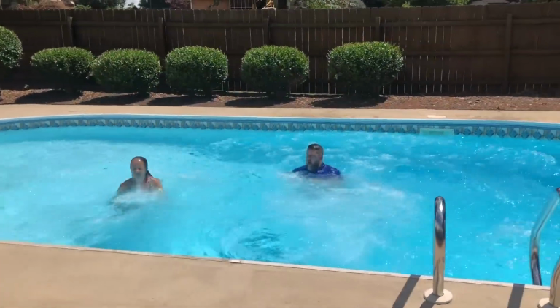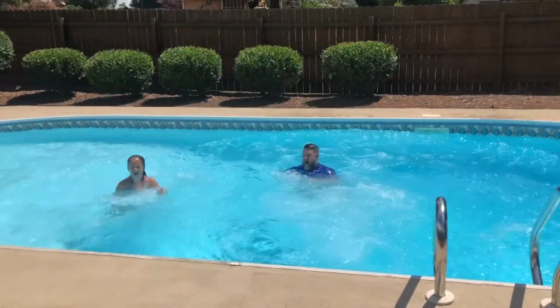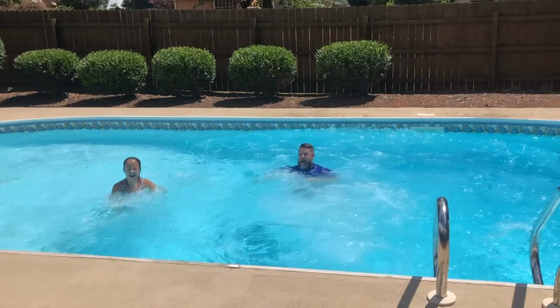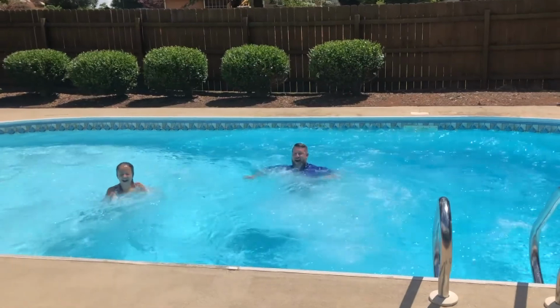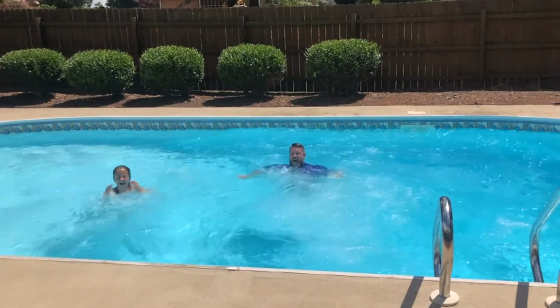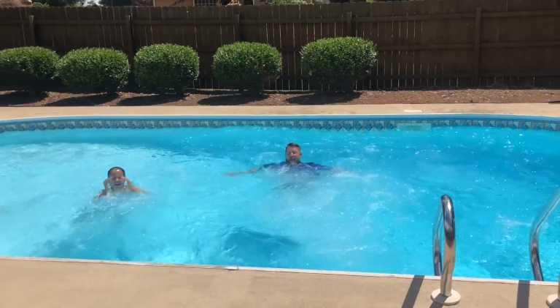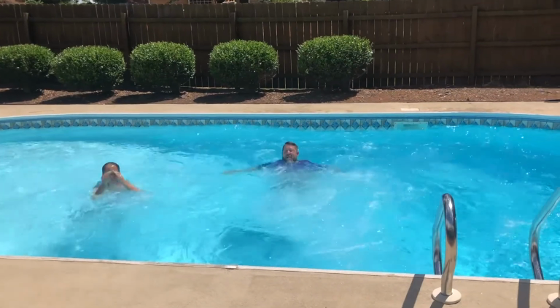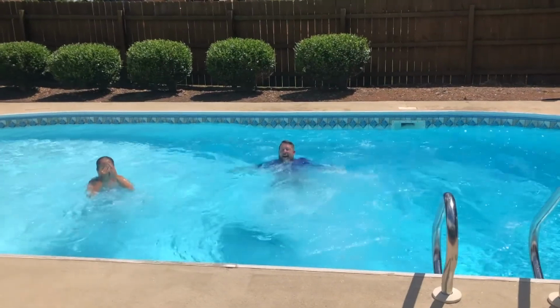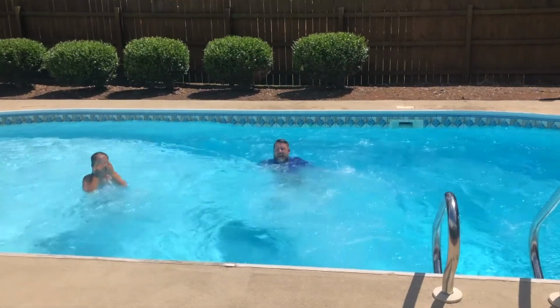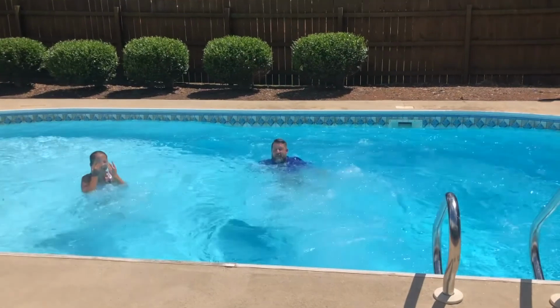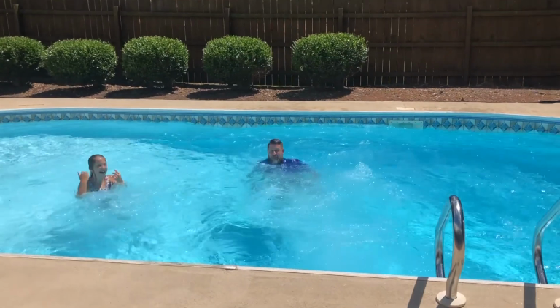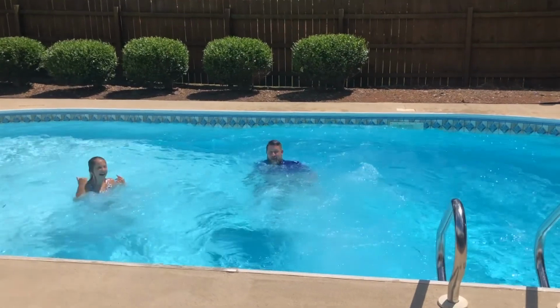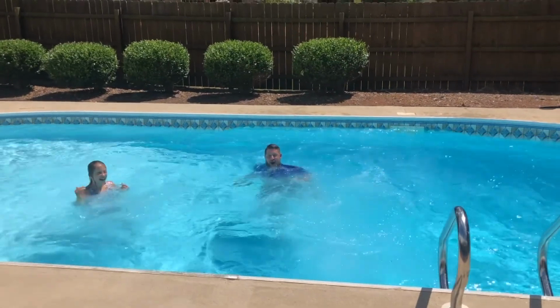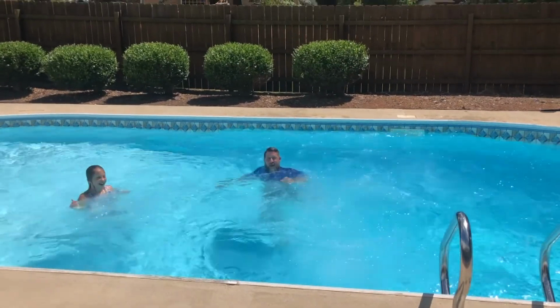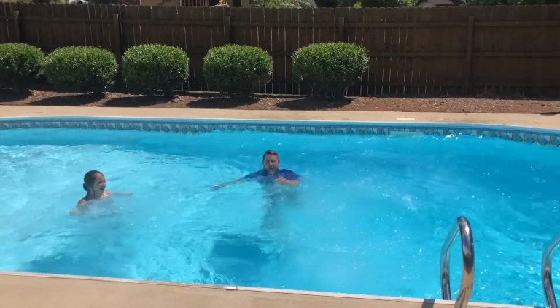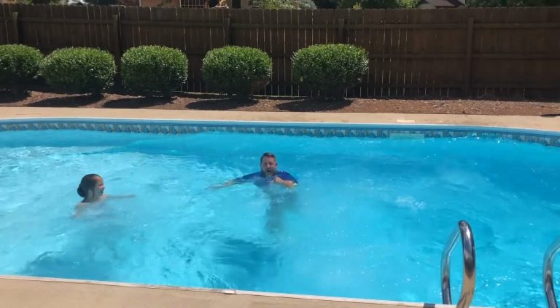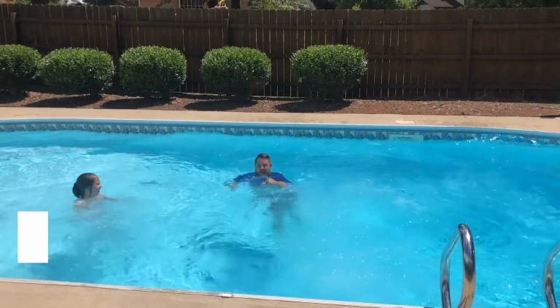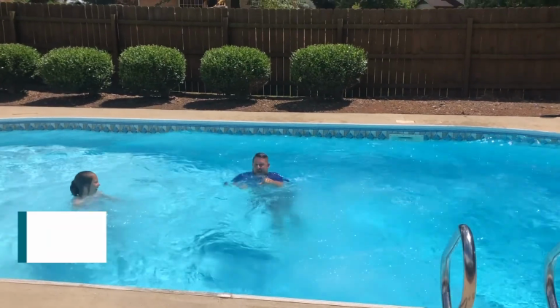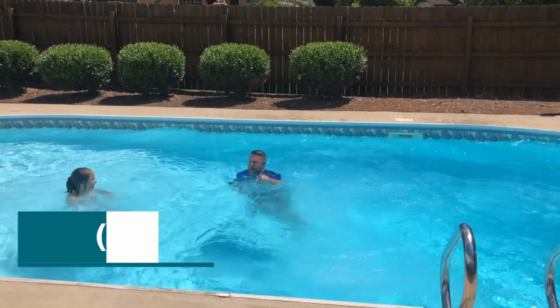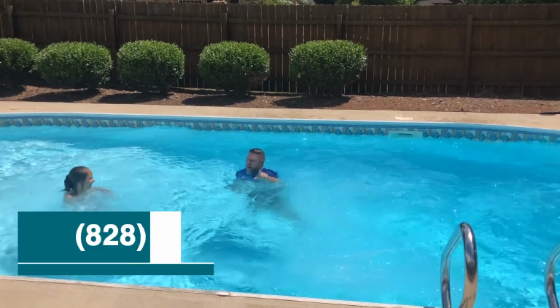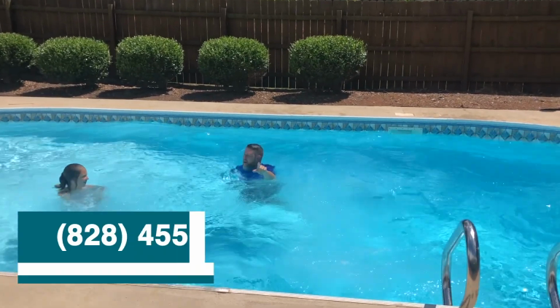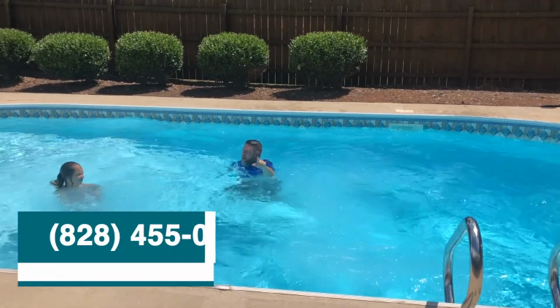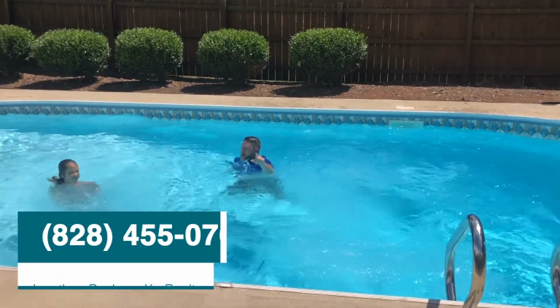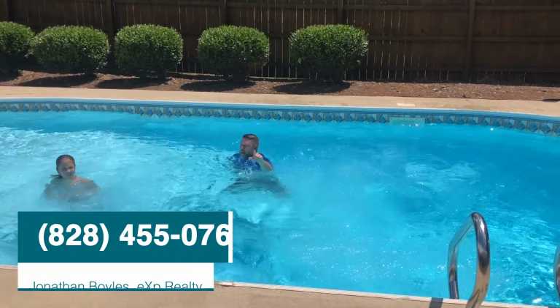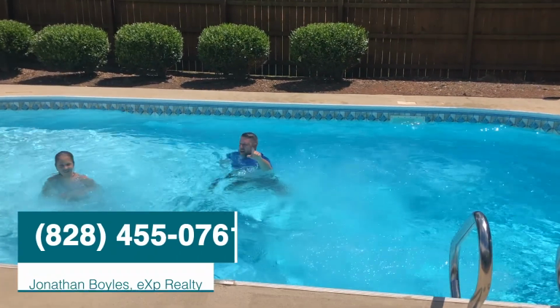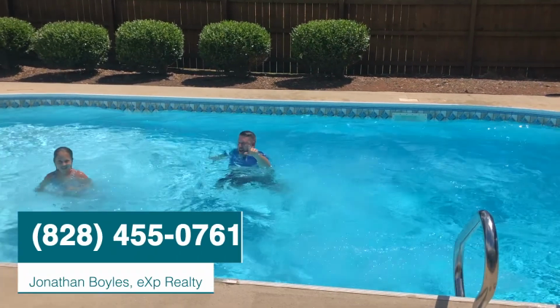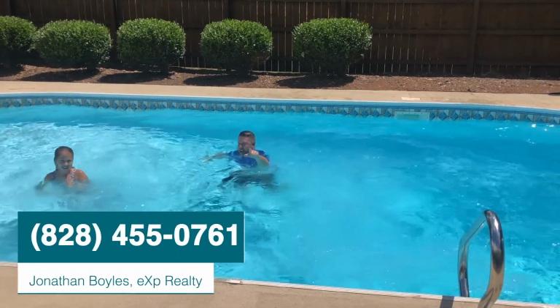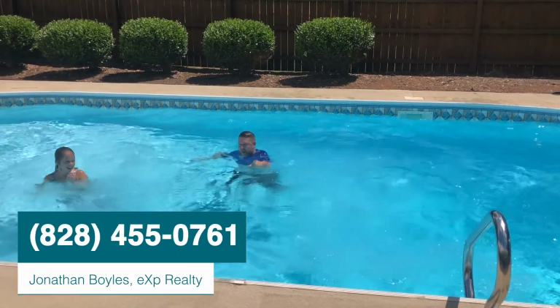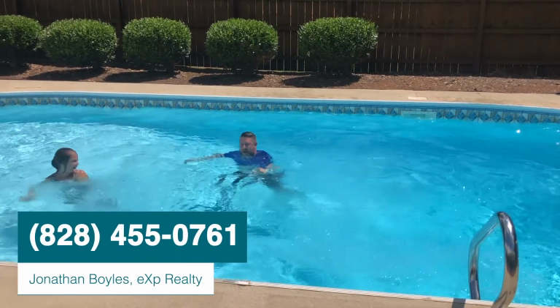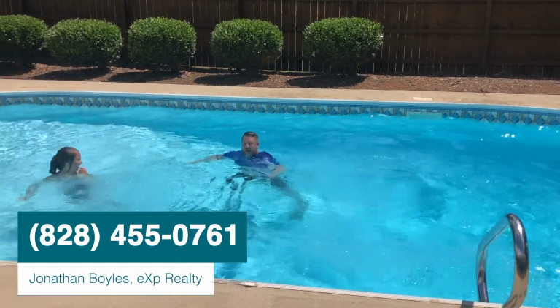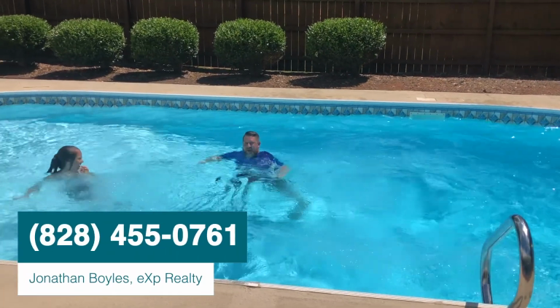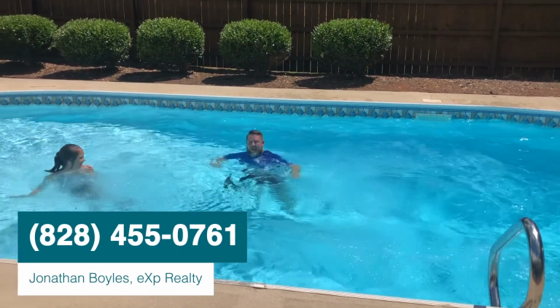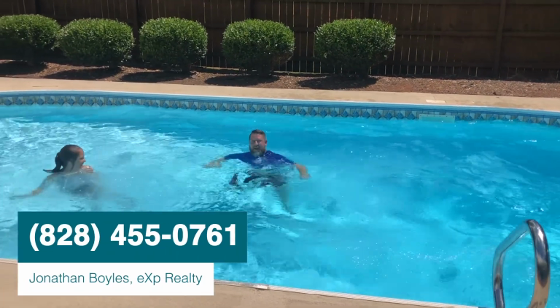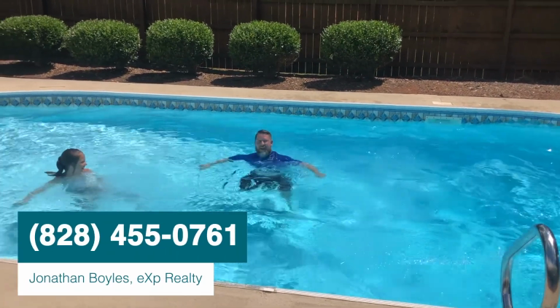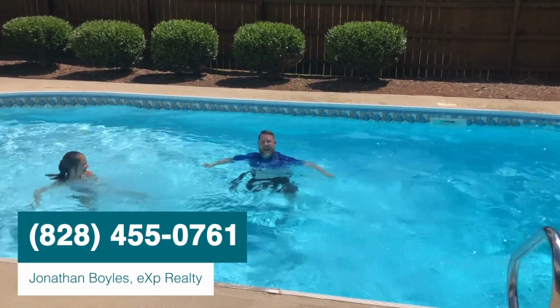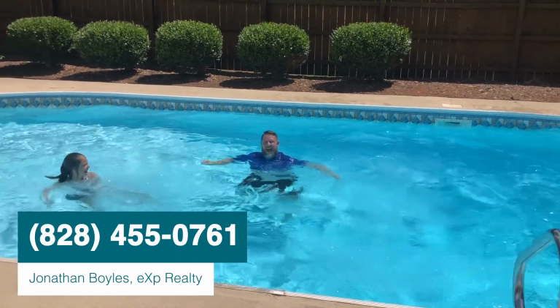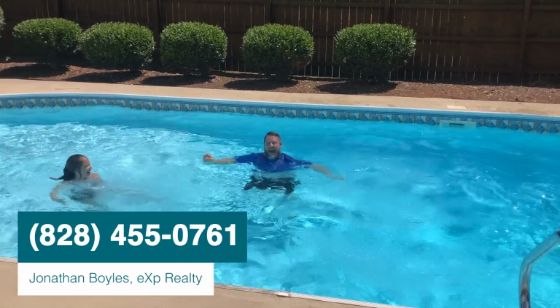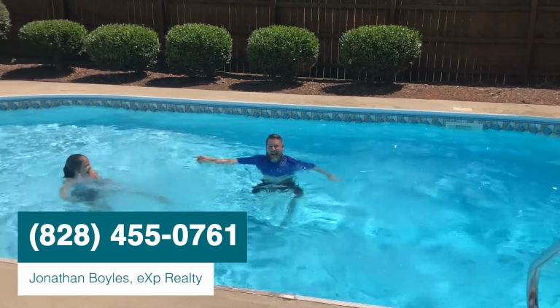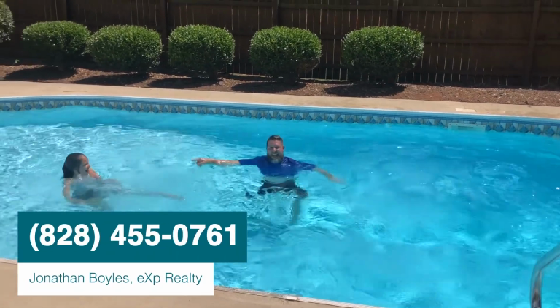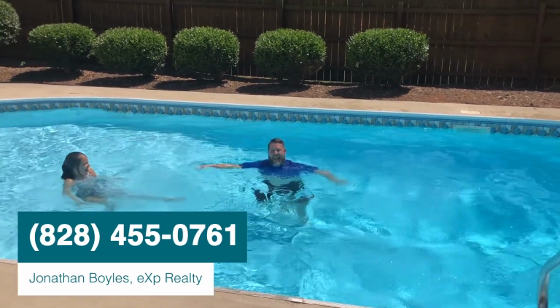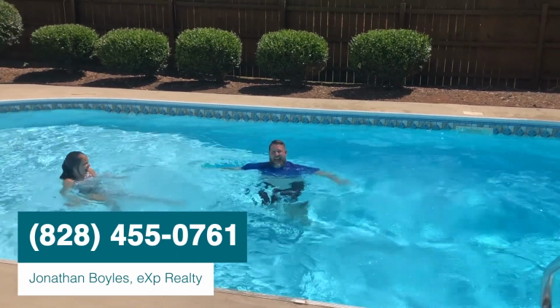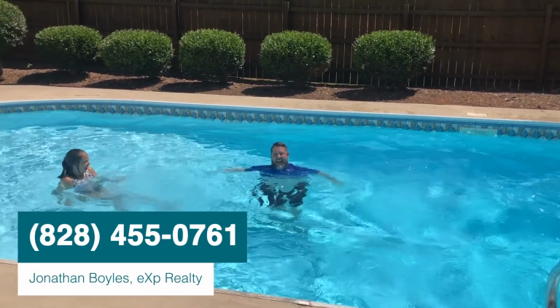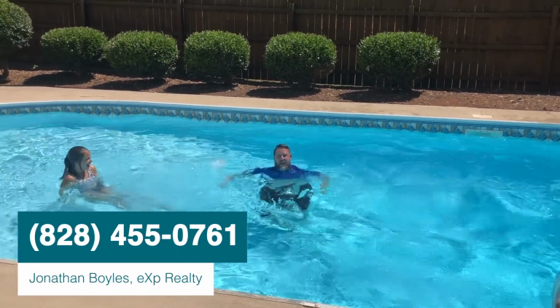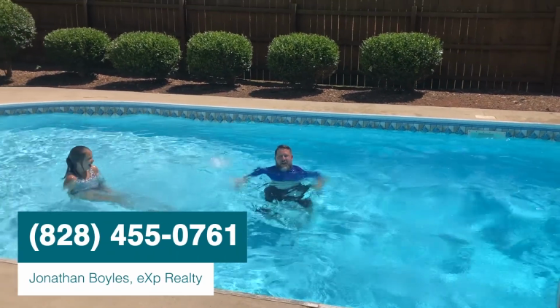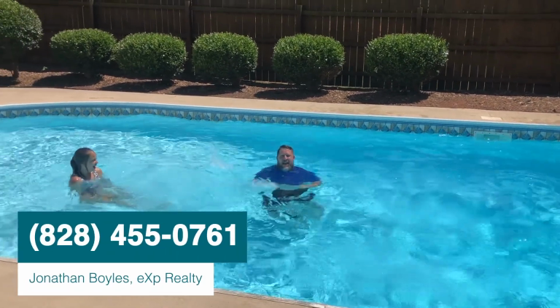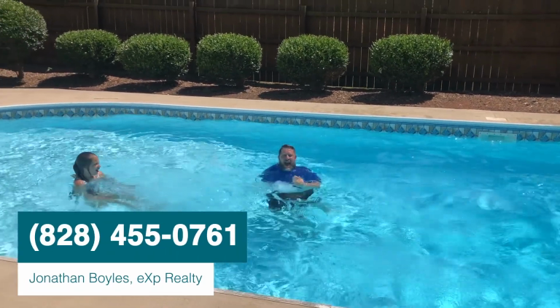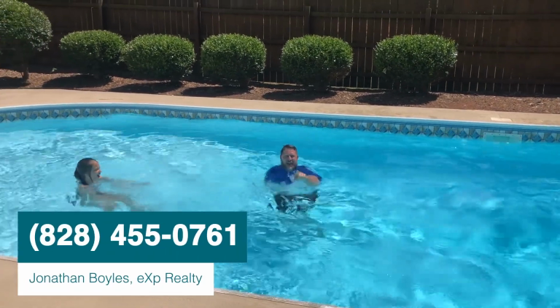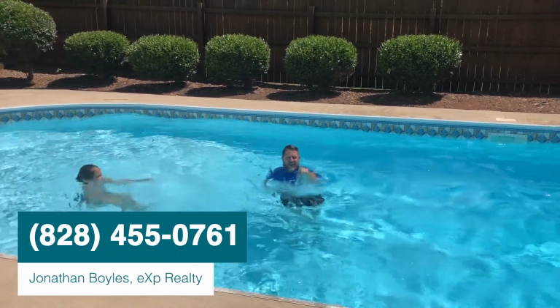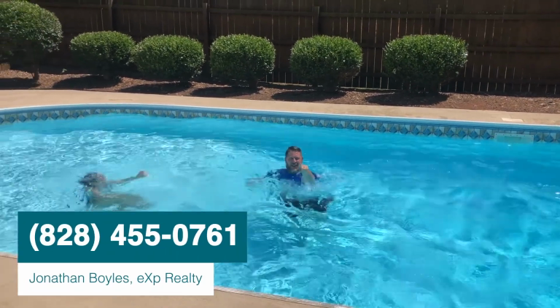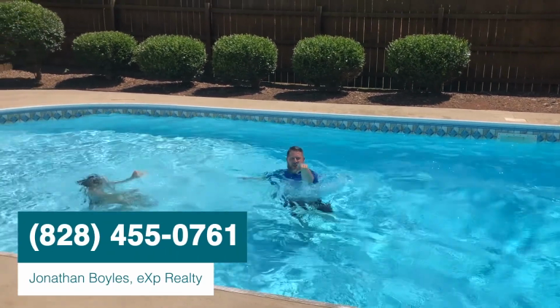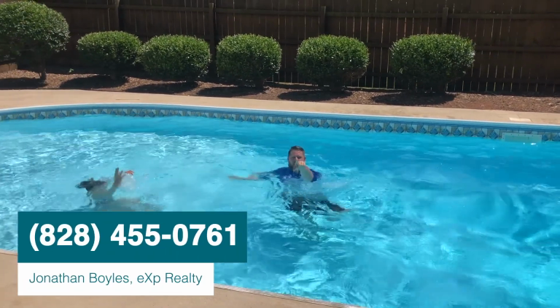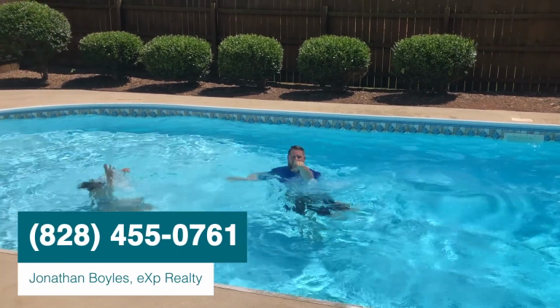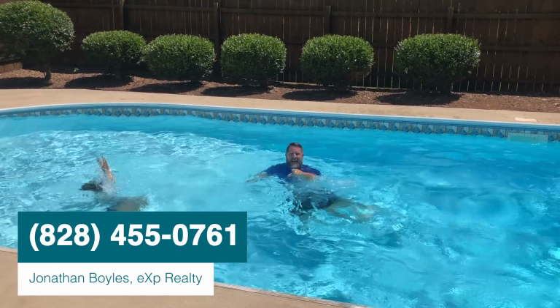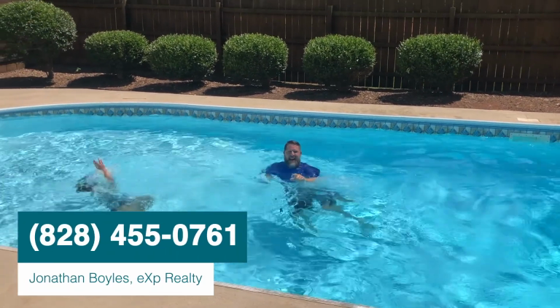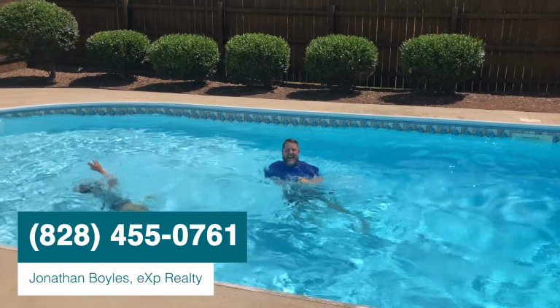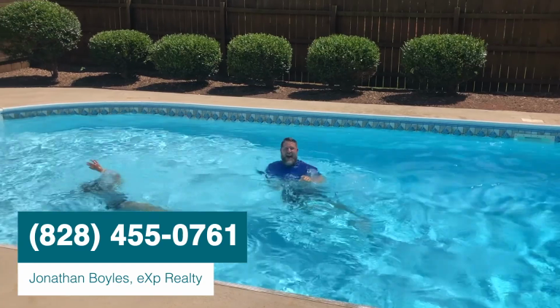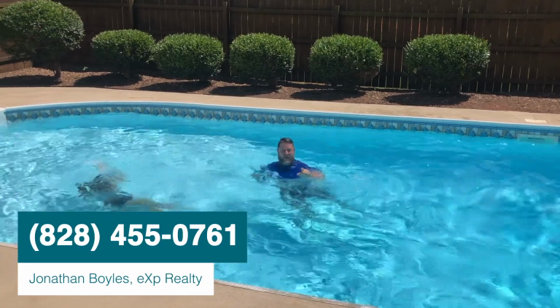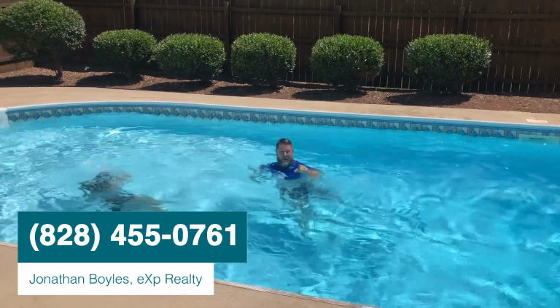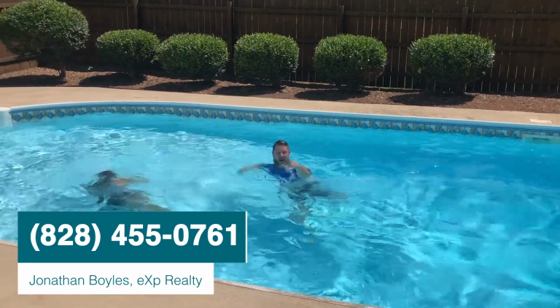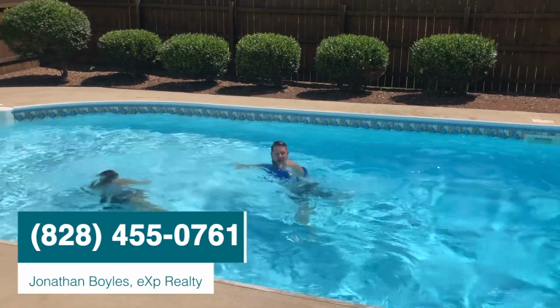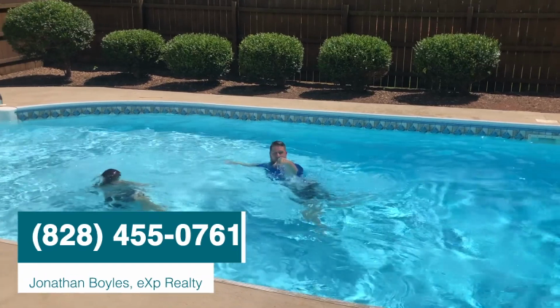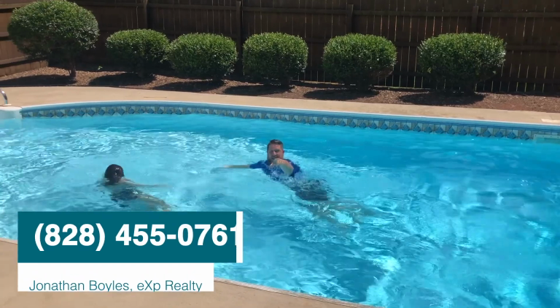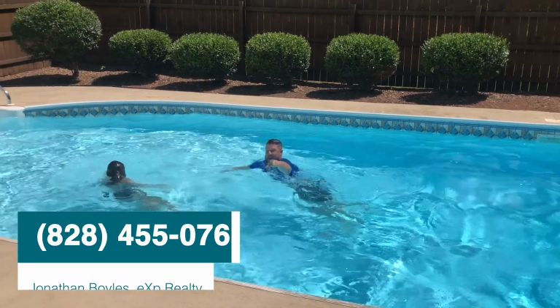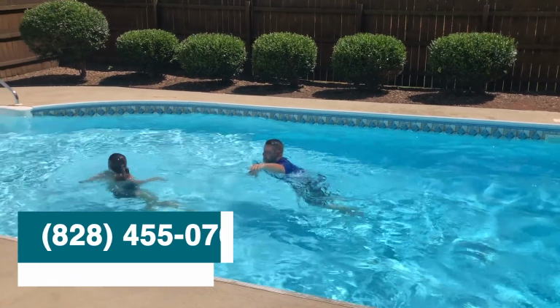It's John Boyles, EXP Realty. The house is $259,900. We'll talk to you soon.